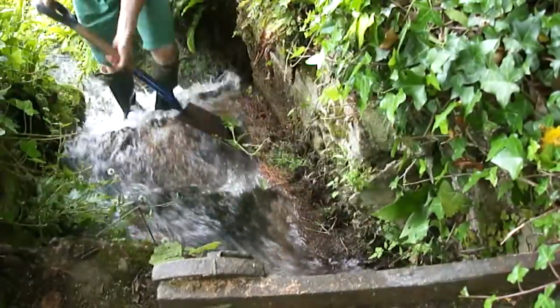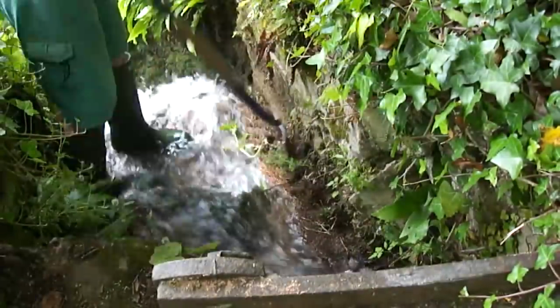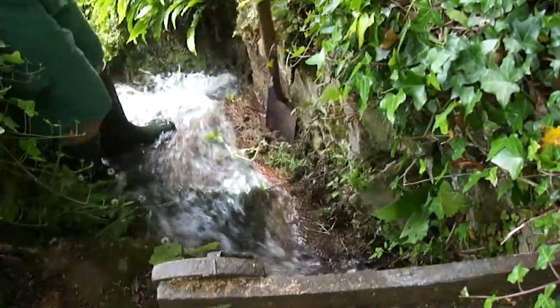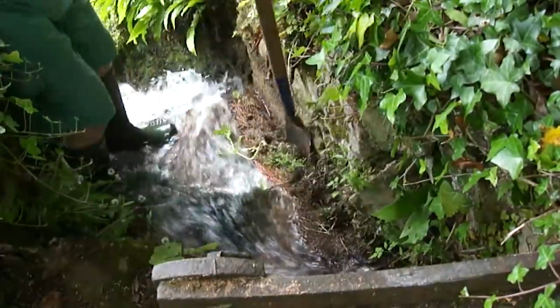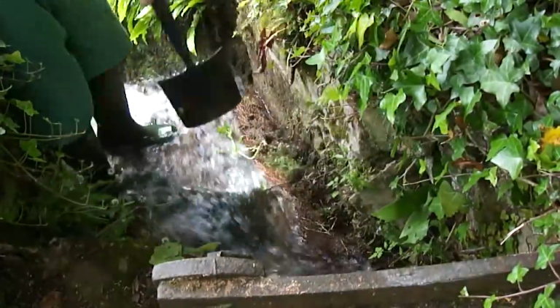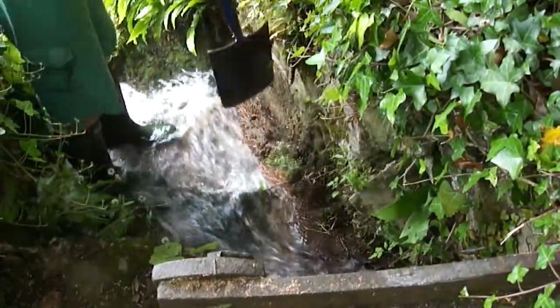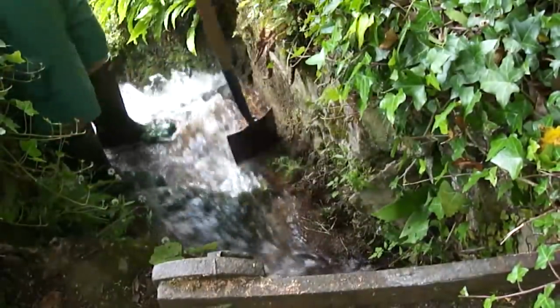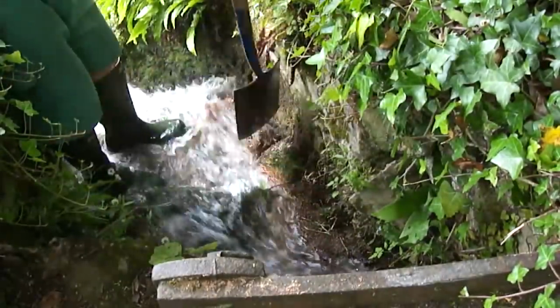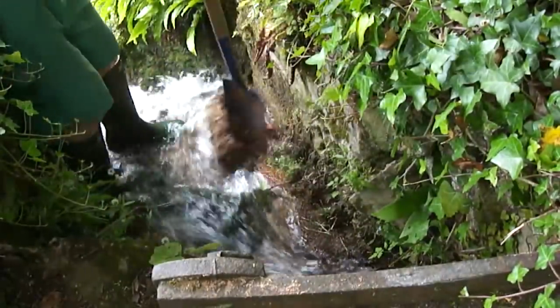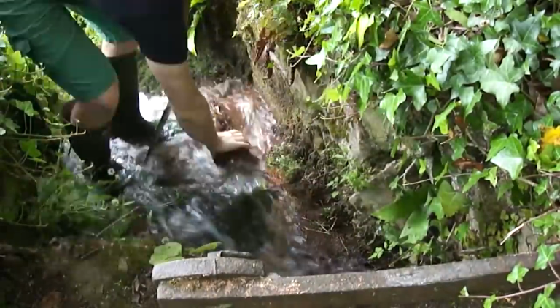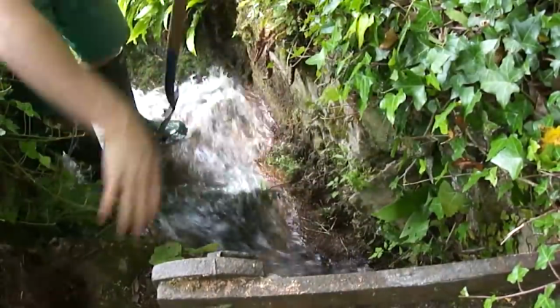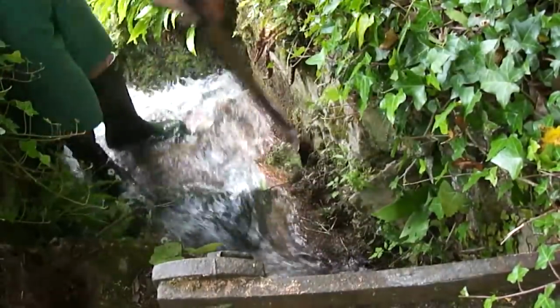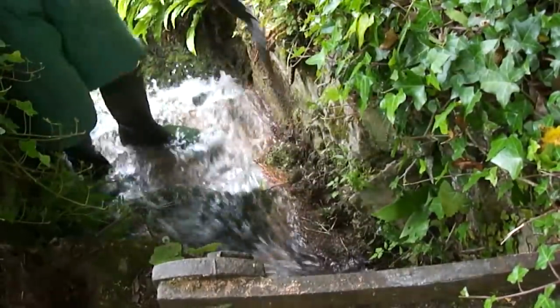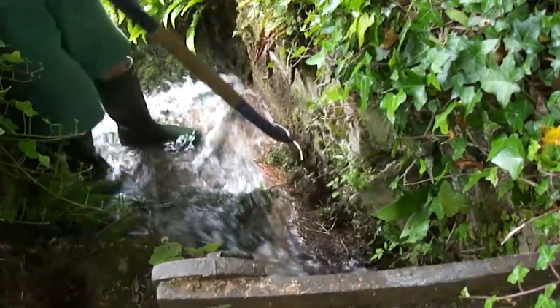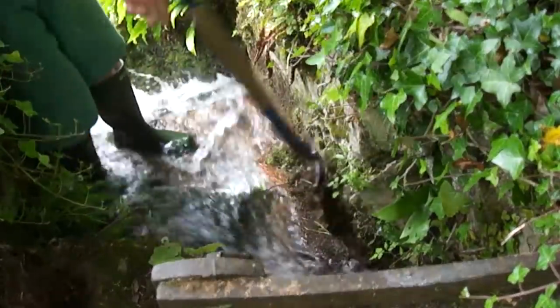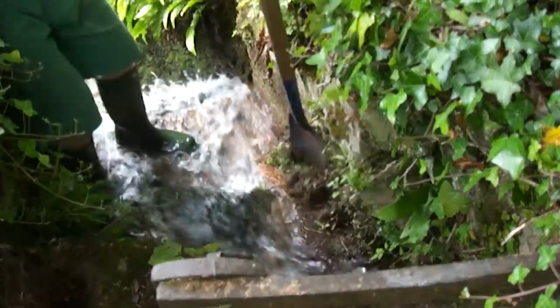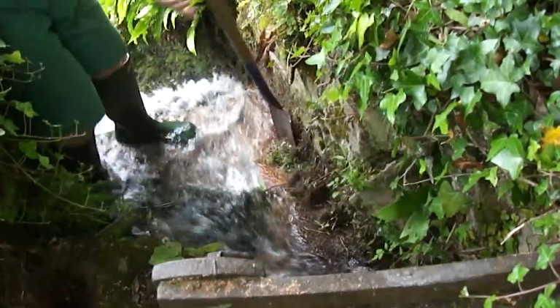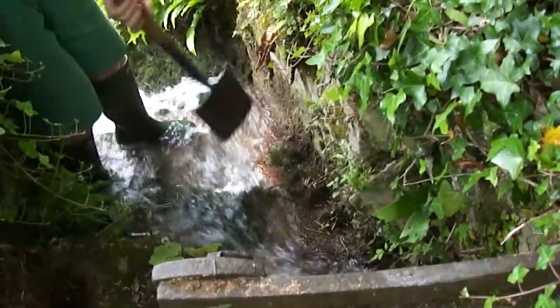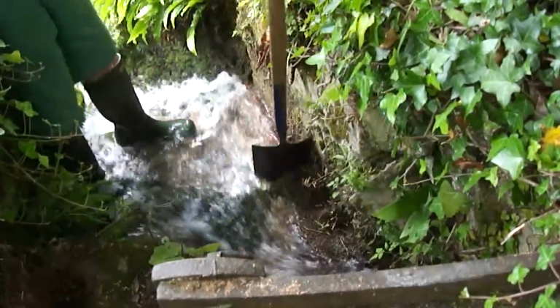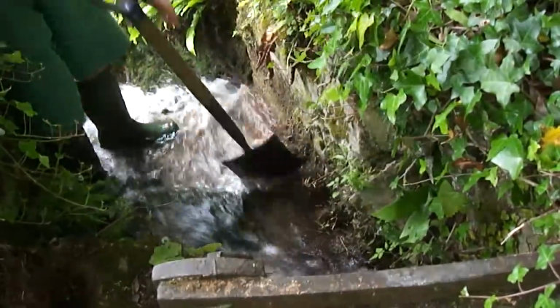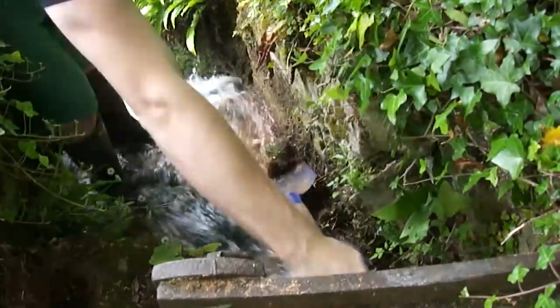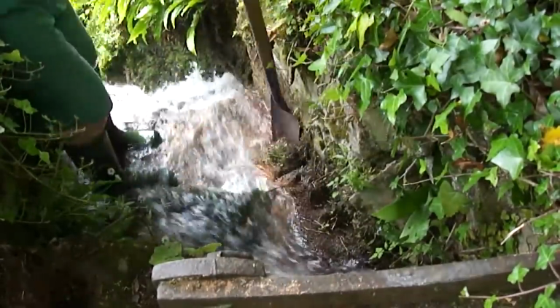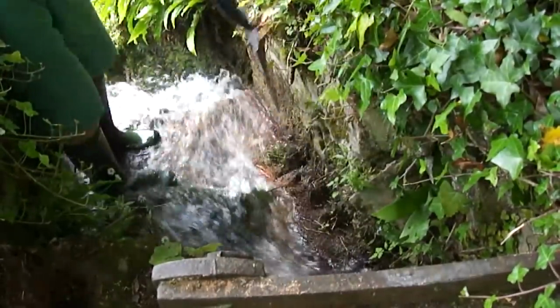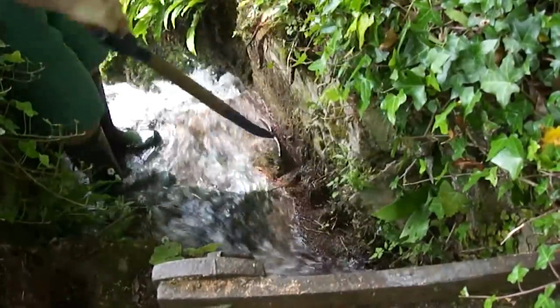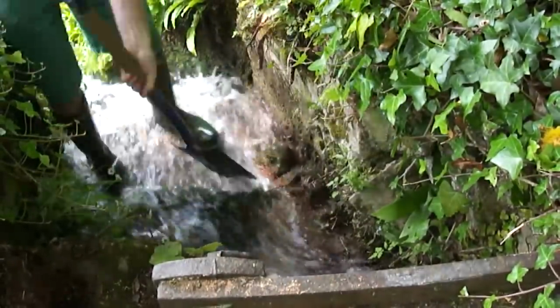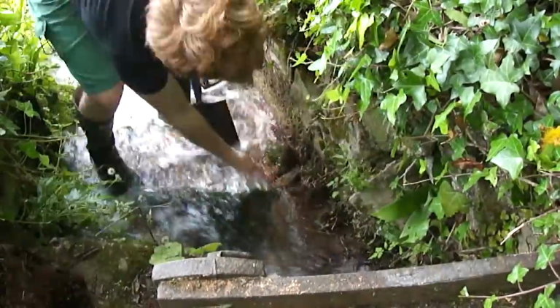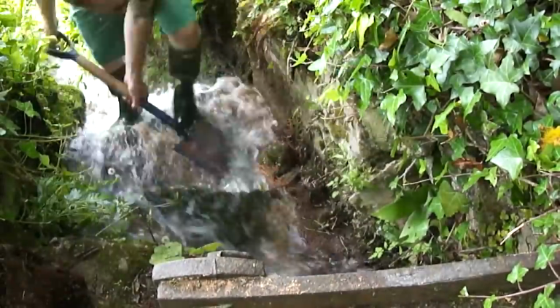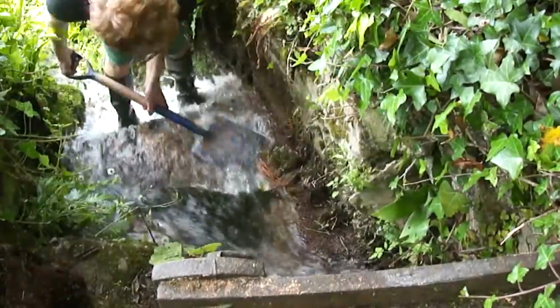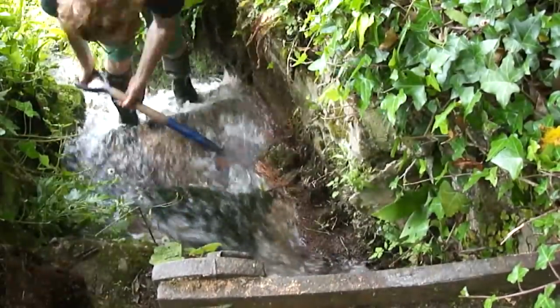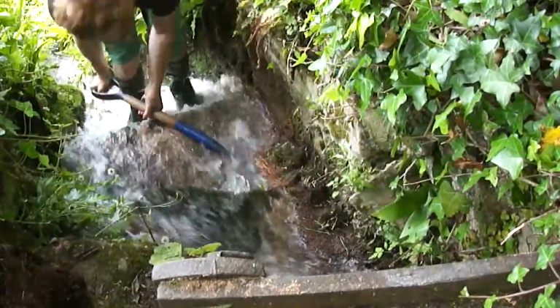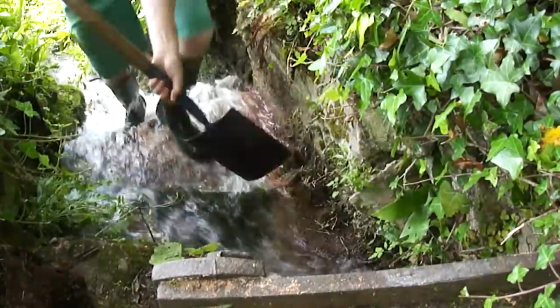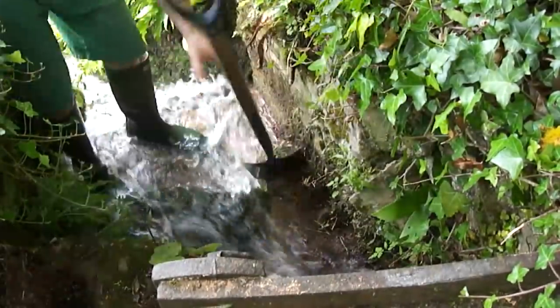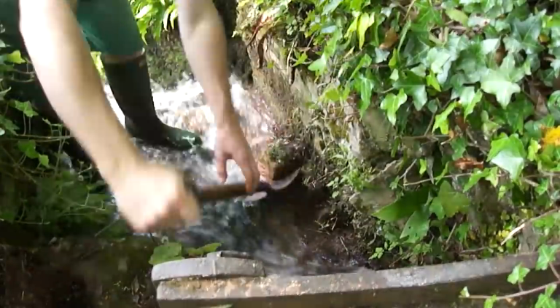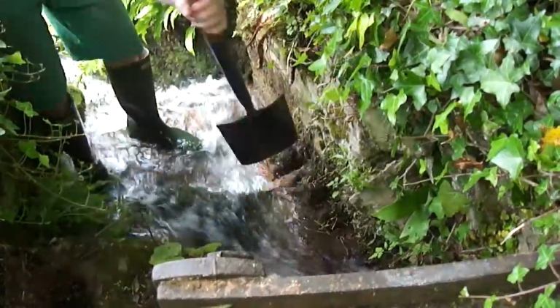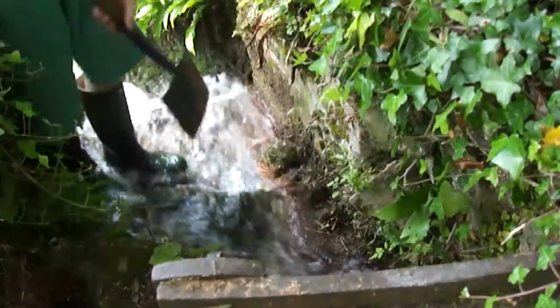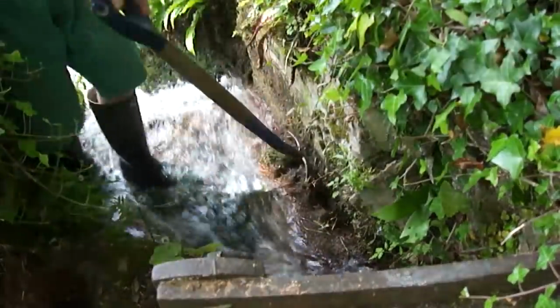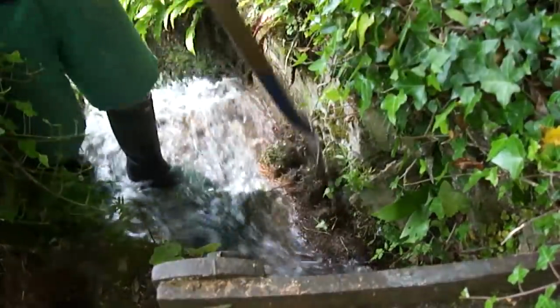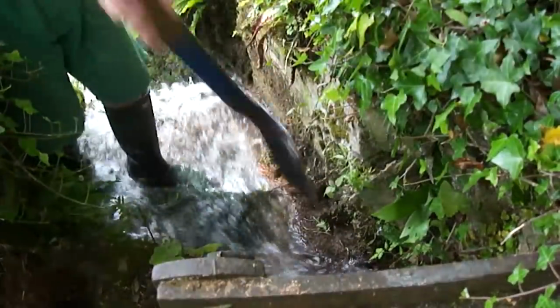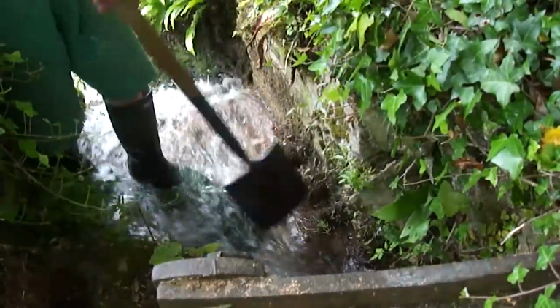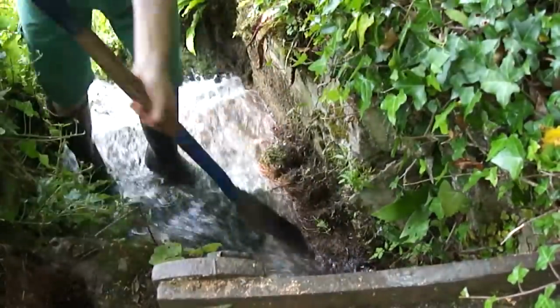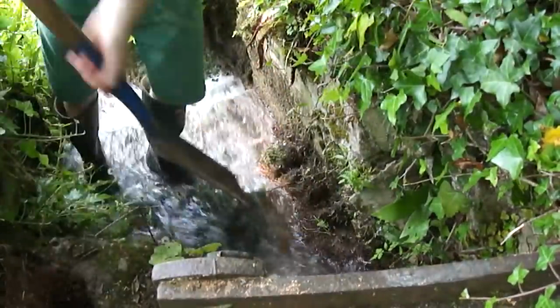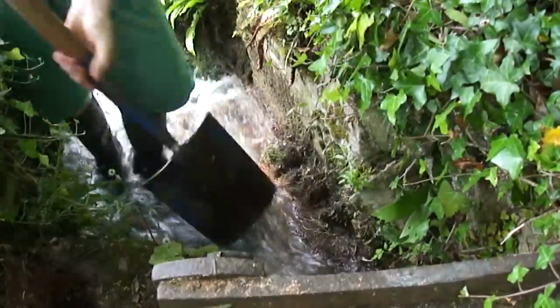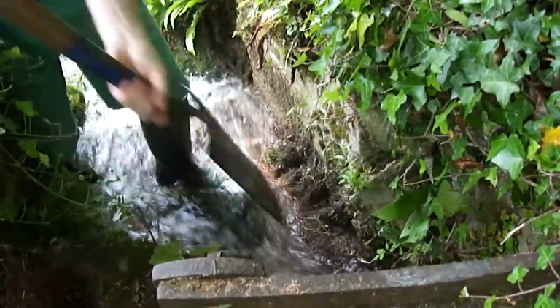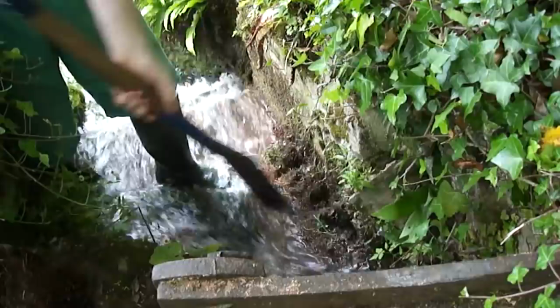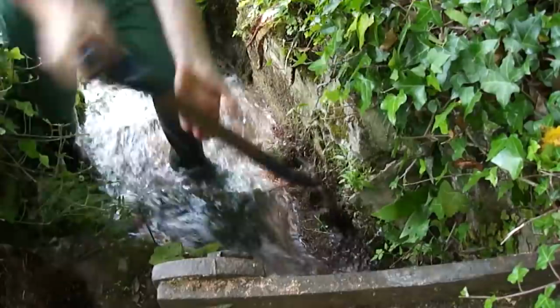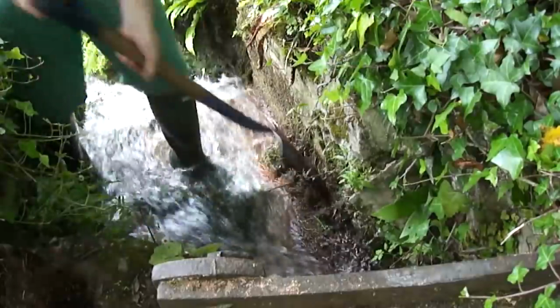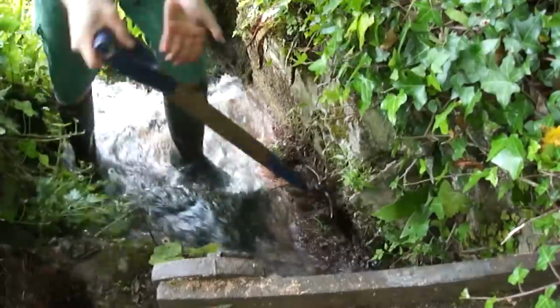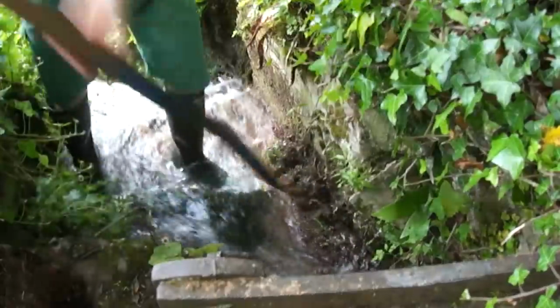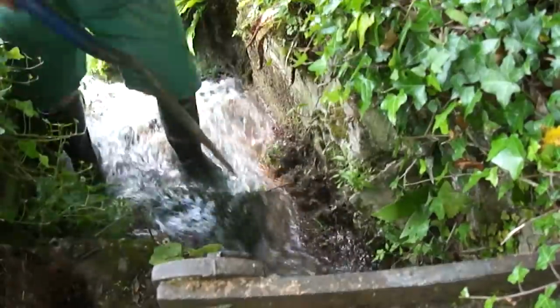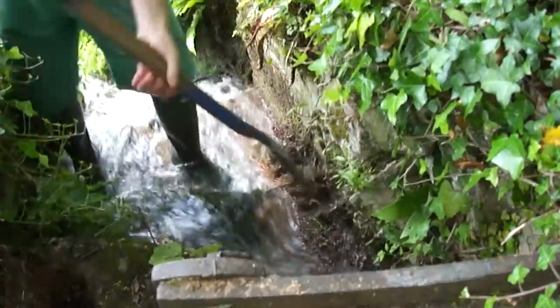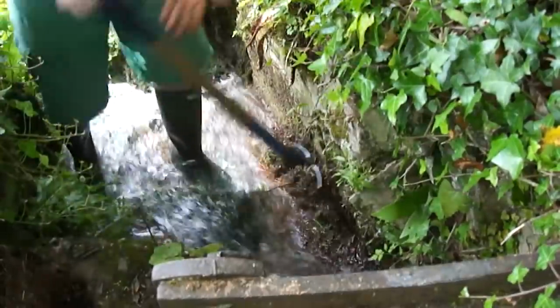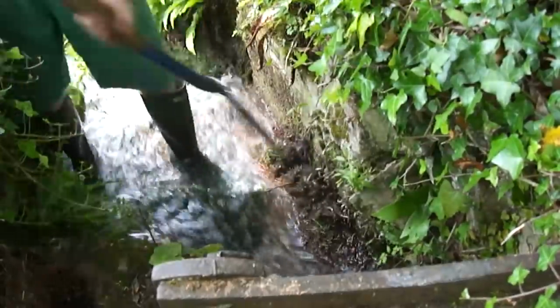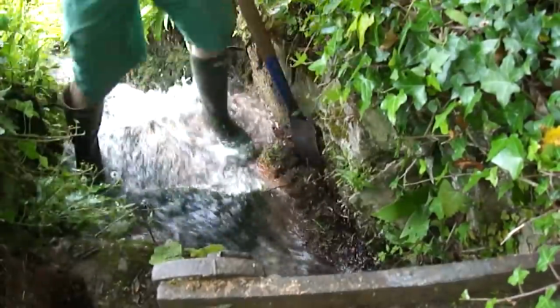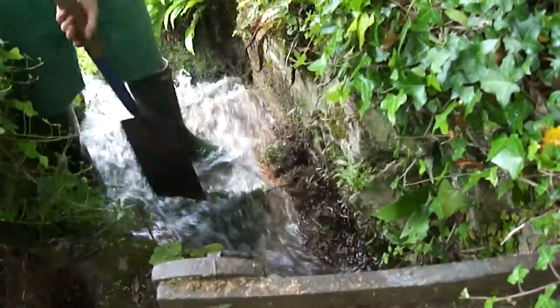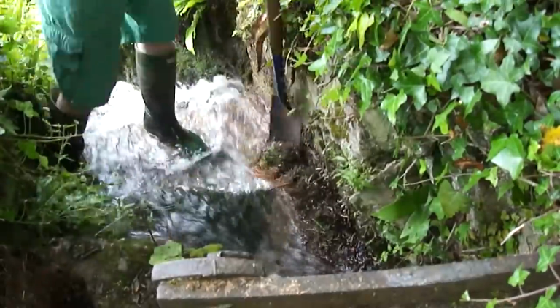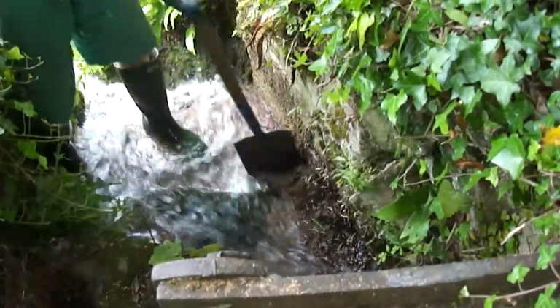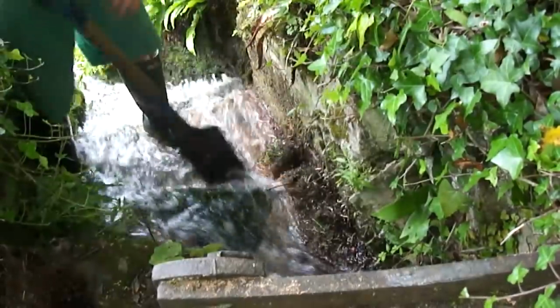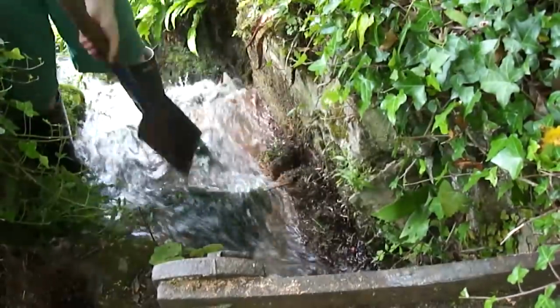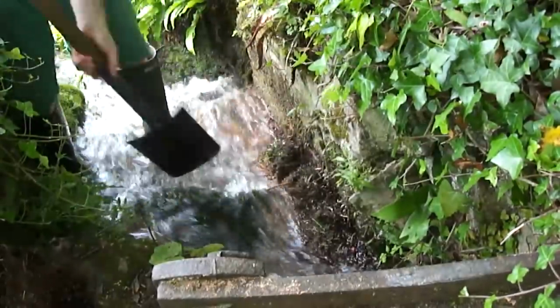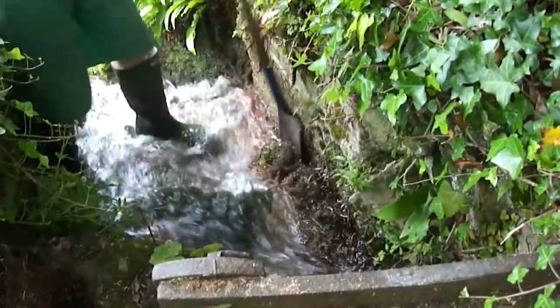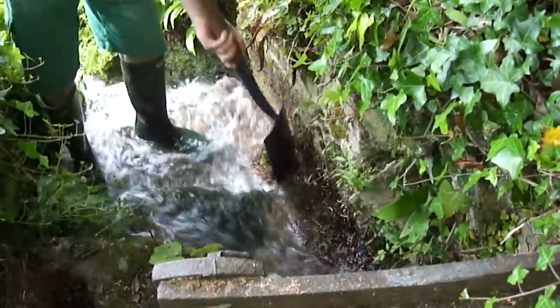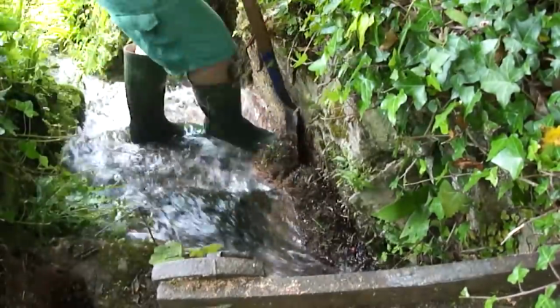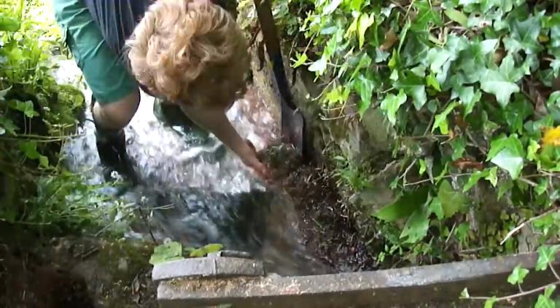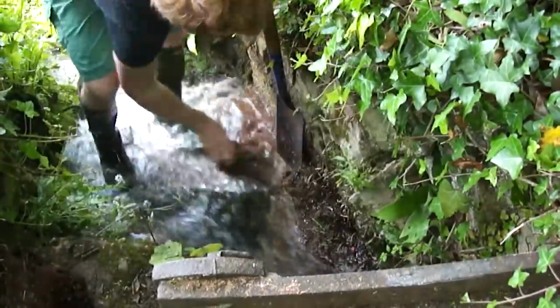Roots from a nearby willow tree have grown through the brick wall, so I'm just cutting them out with a spade so I have better access.